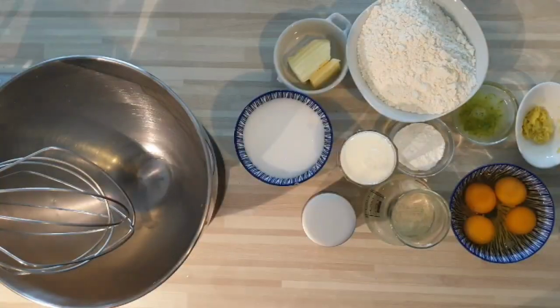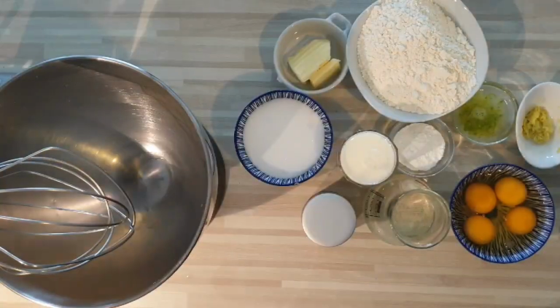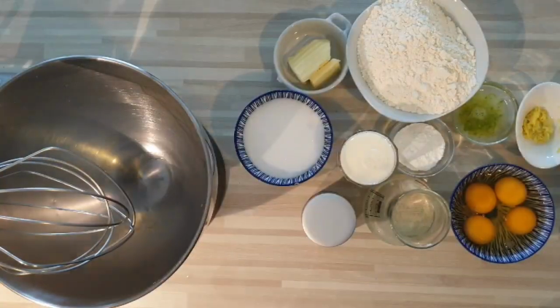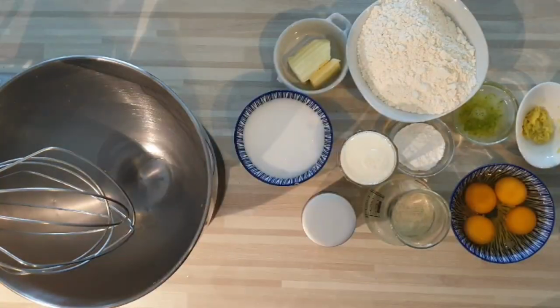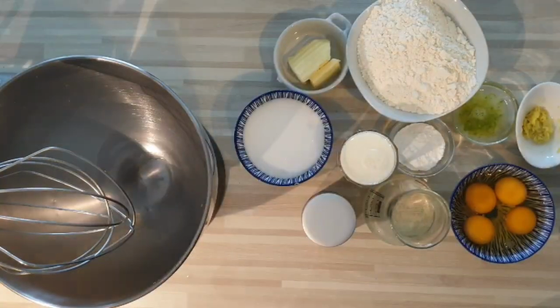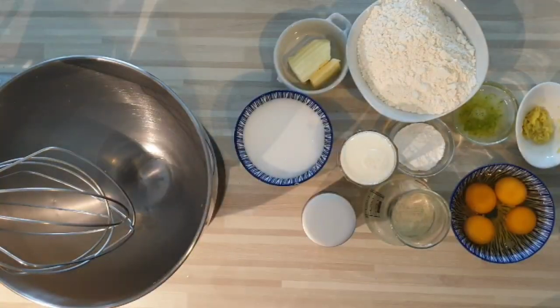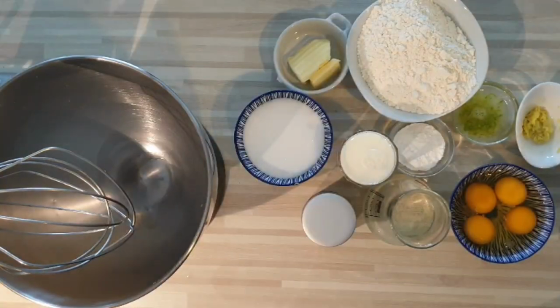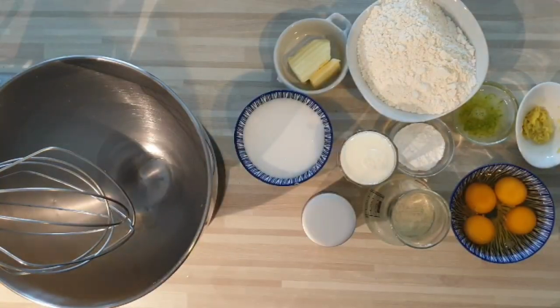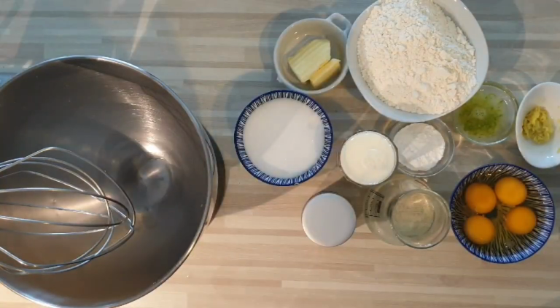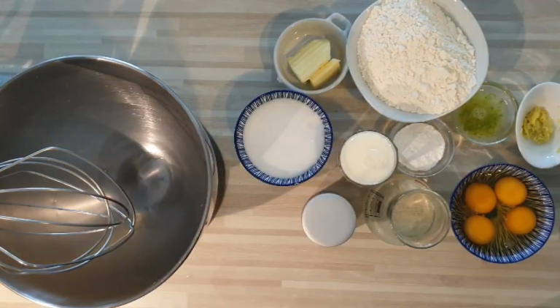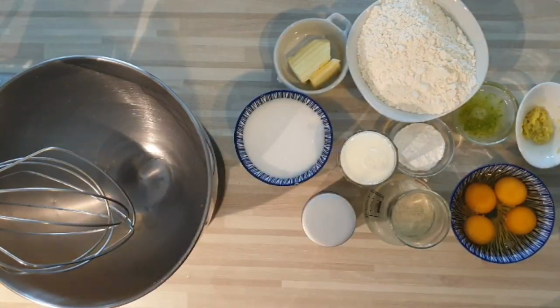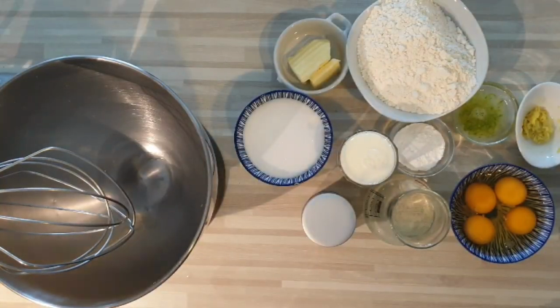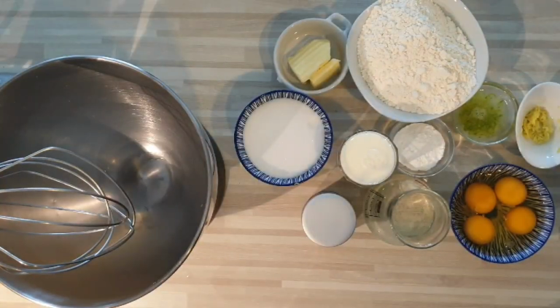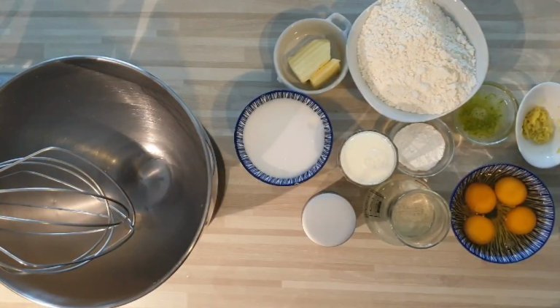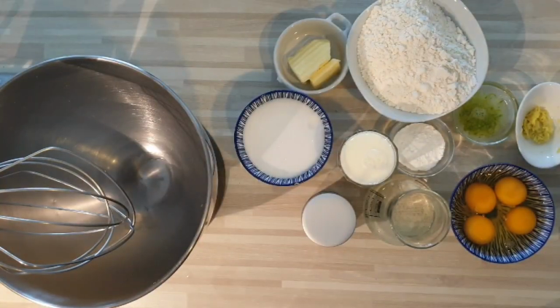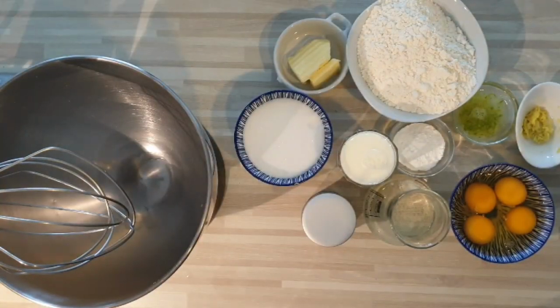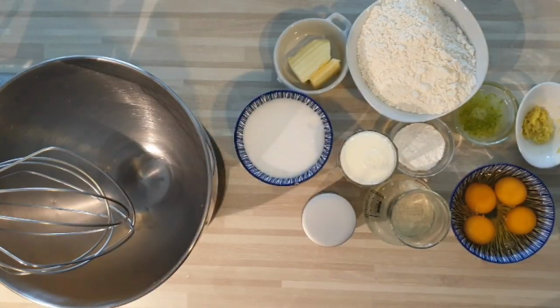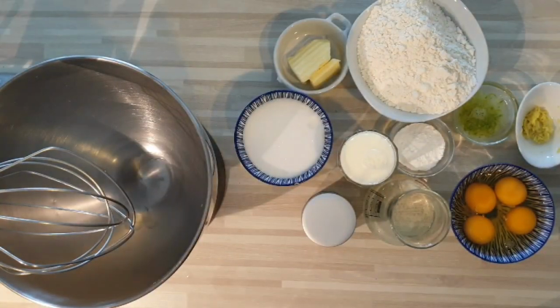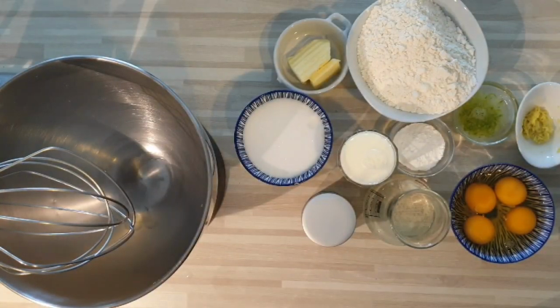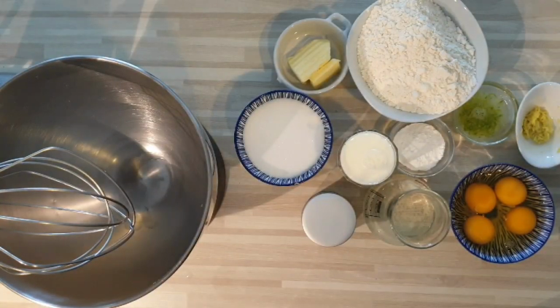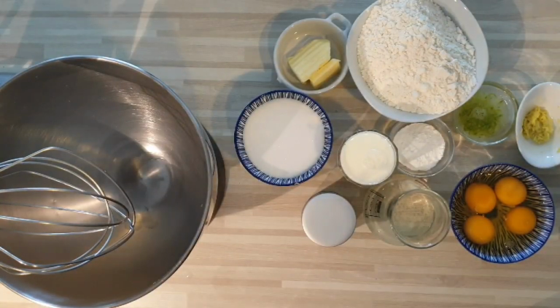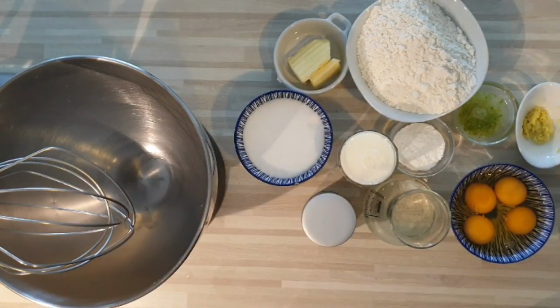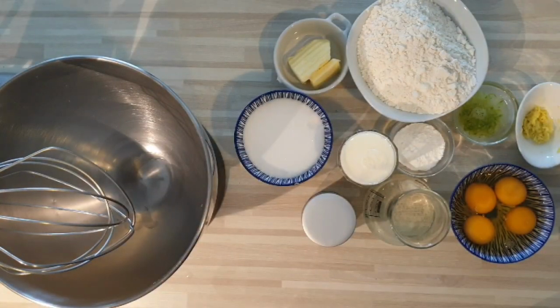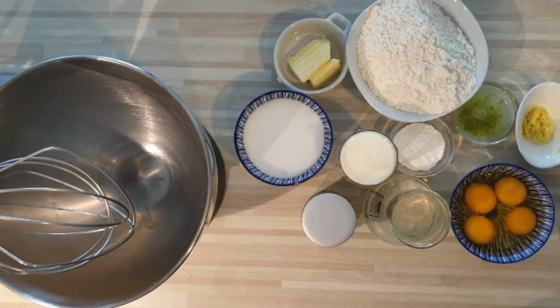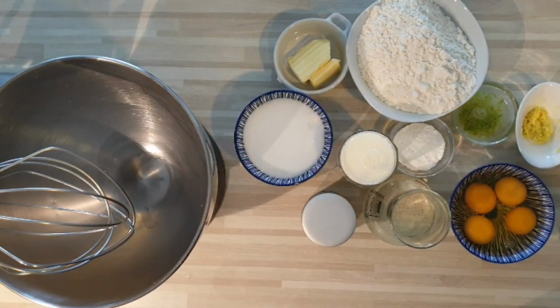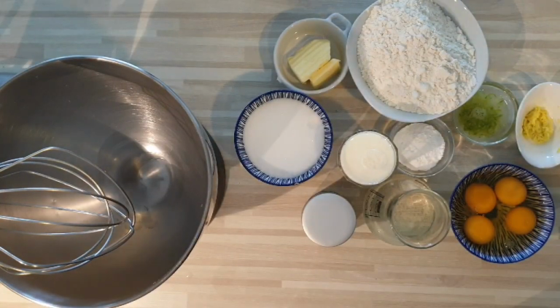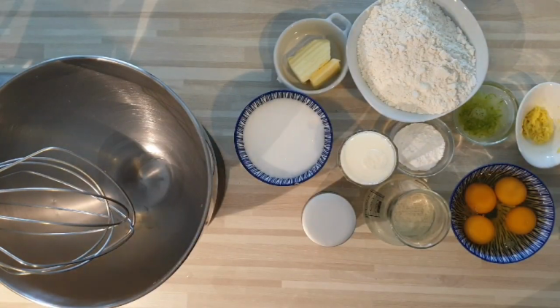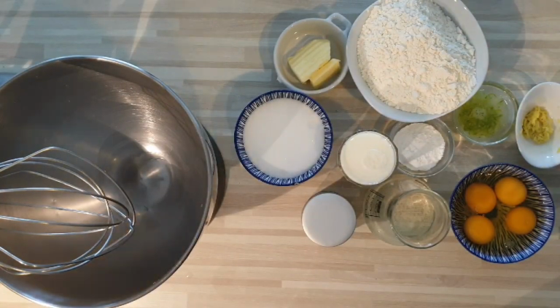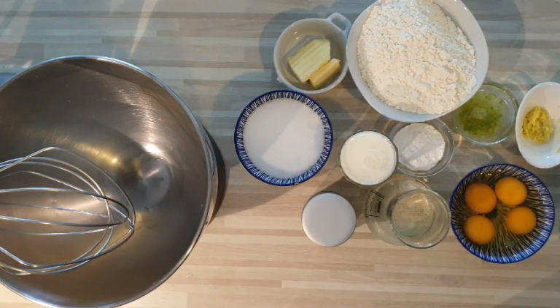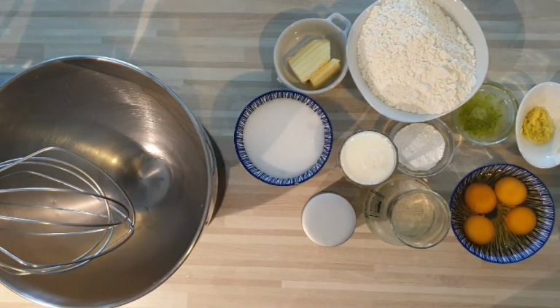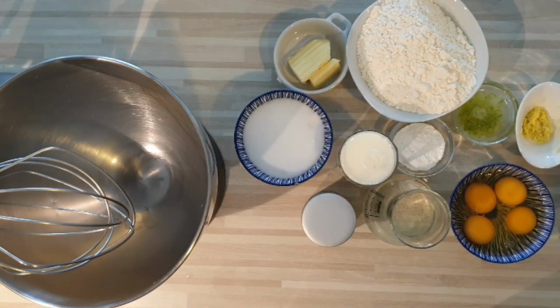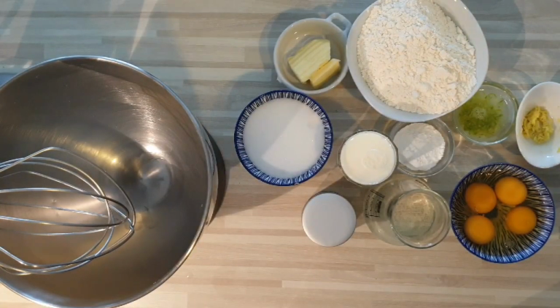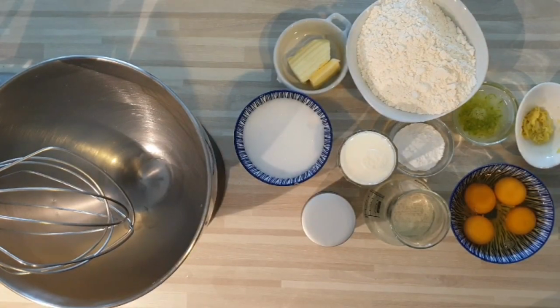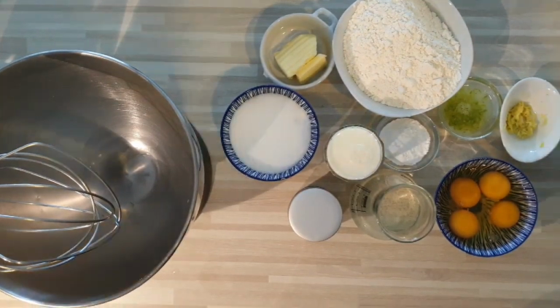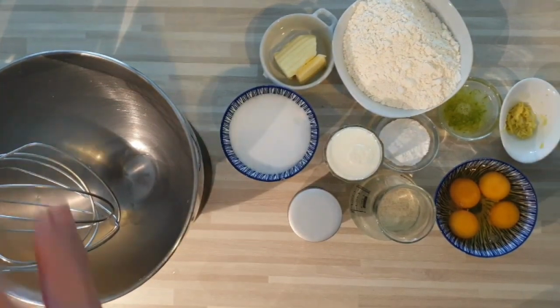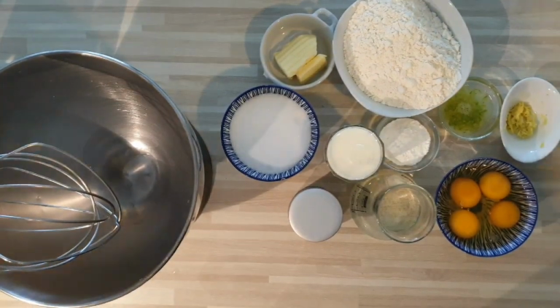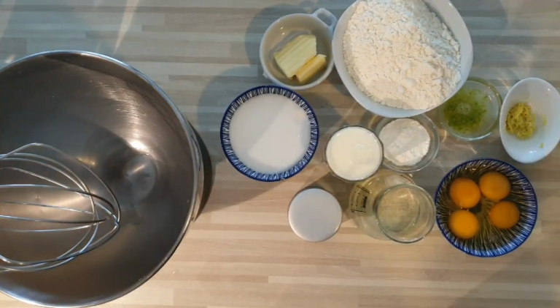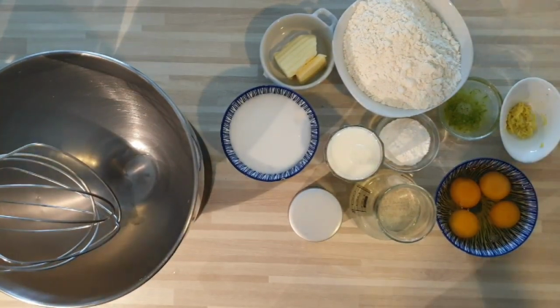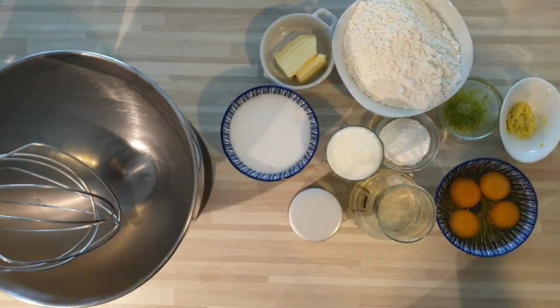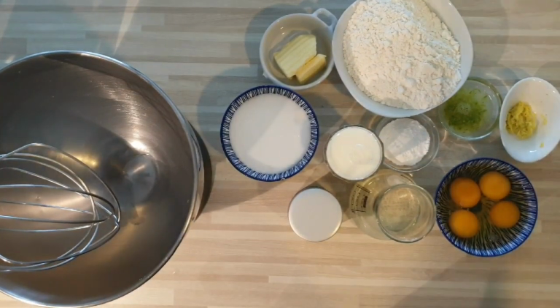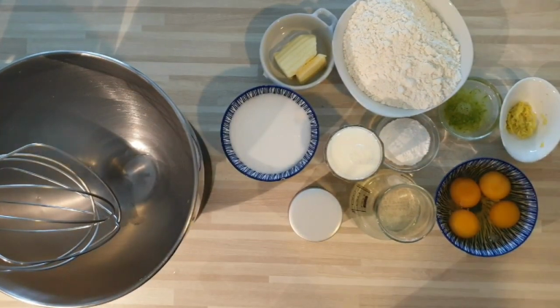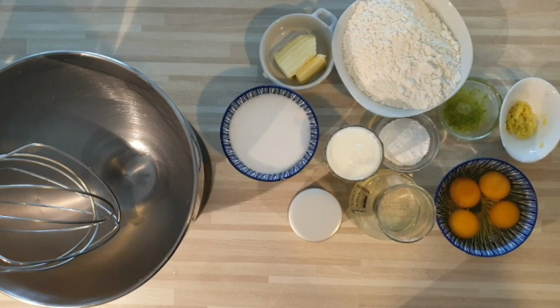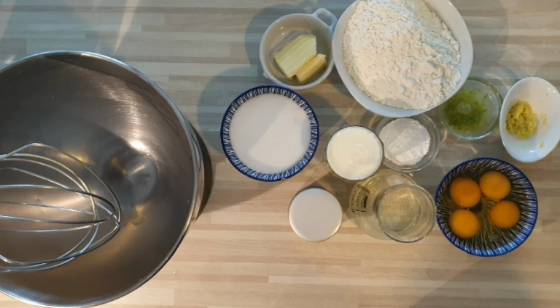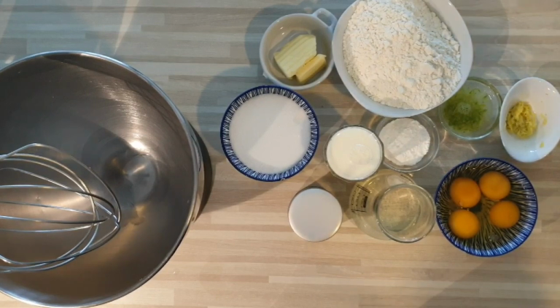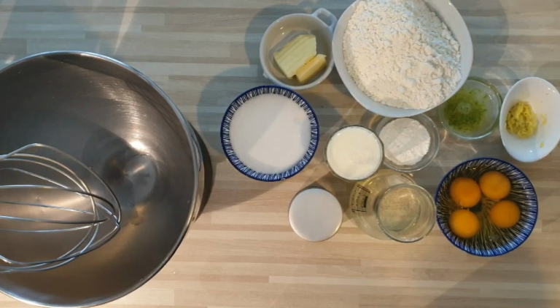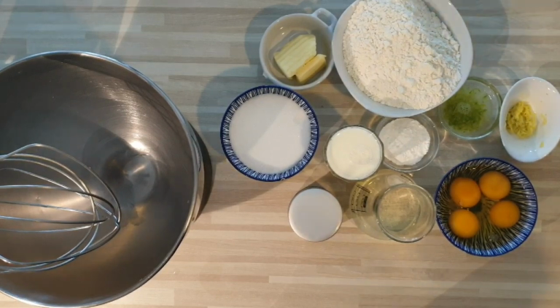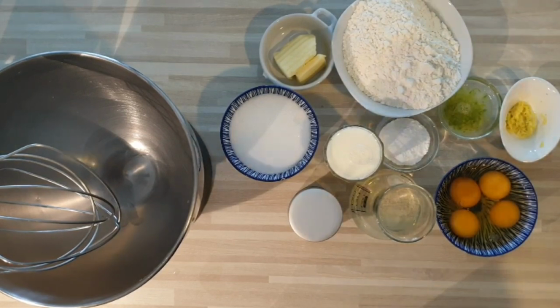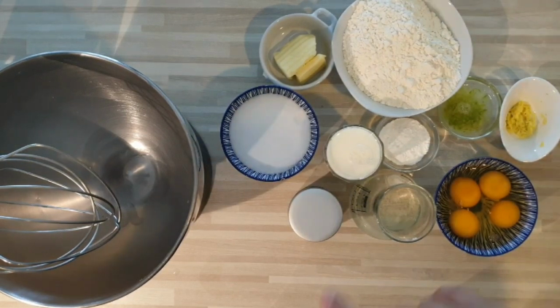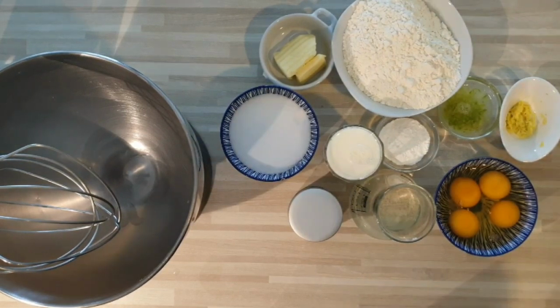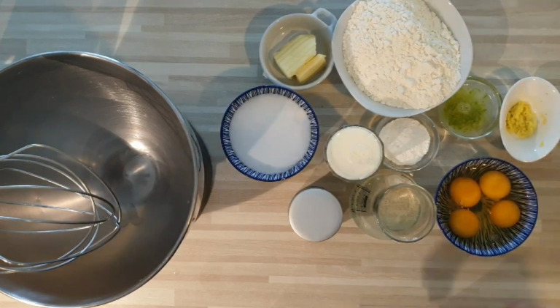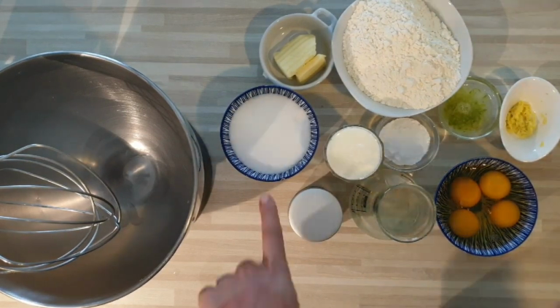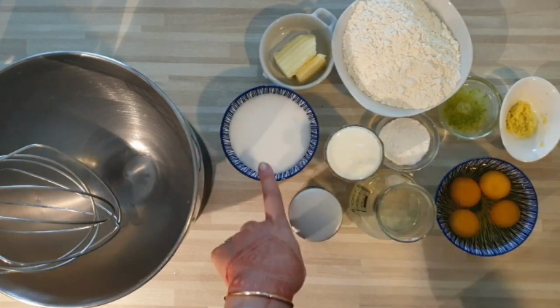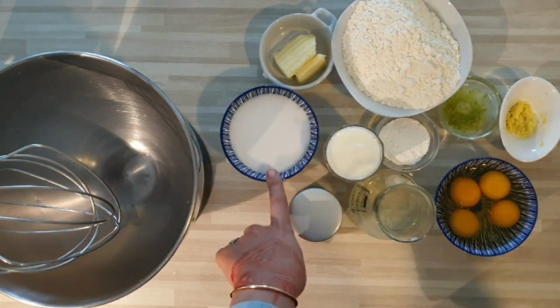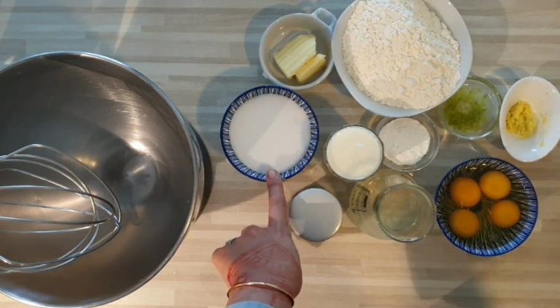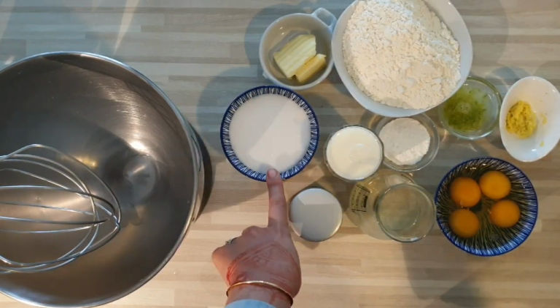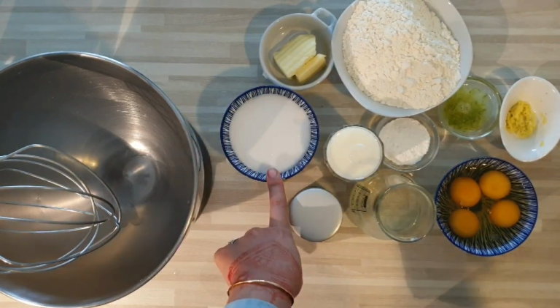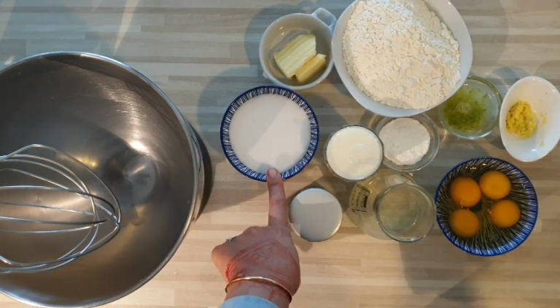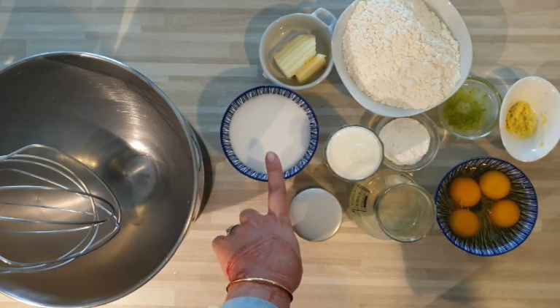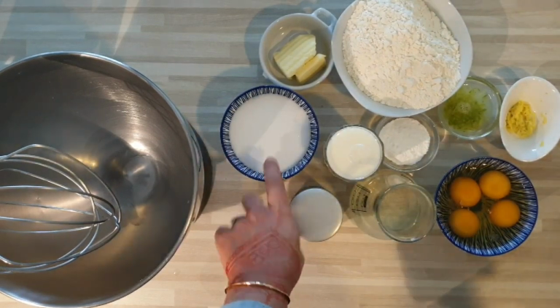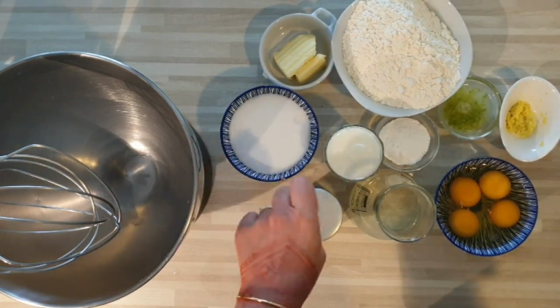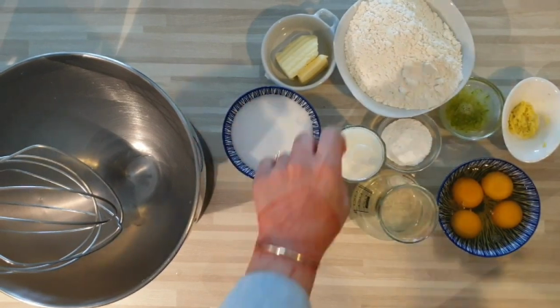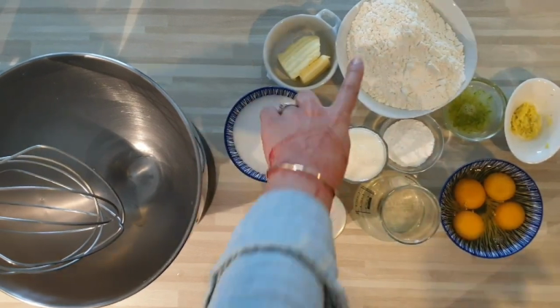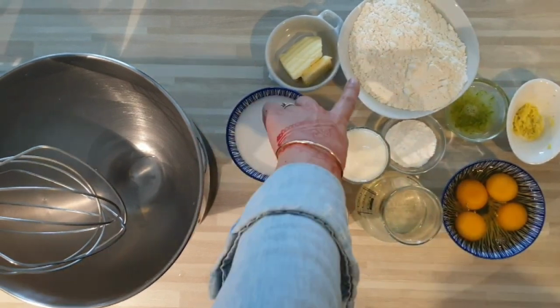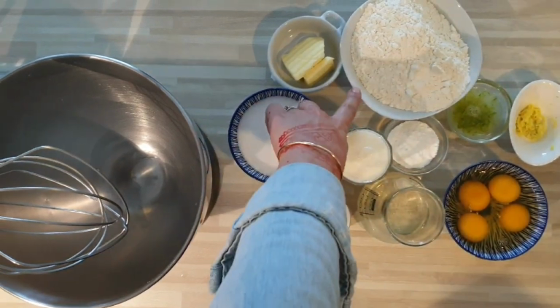Bonjour tout le monde, j'espère que vous allez bien. Je reviens avec vous pour une nouvelle recette pour un cake des matcha, citron vert, gingembre.